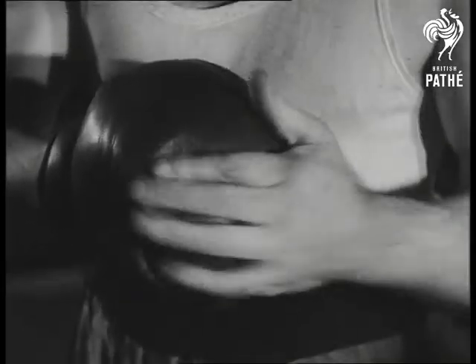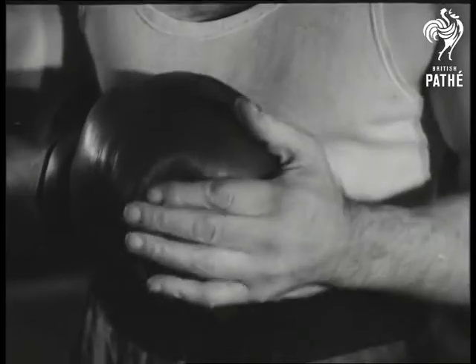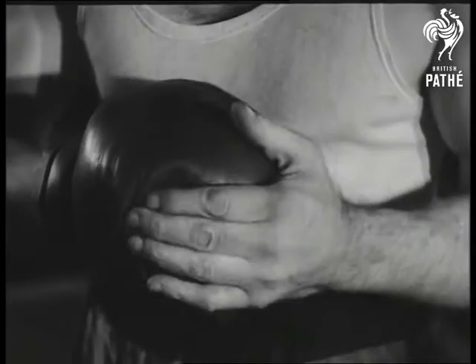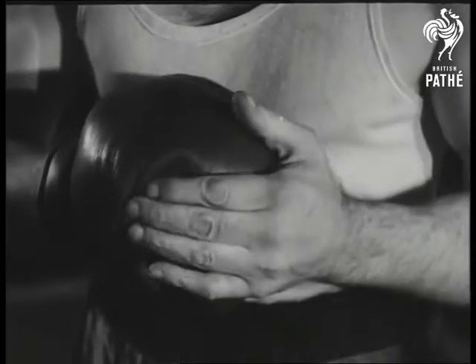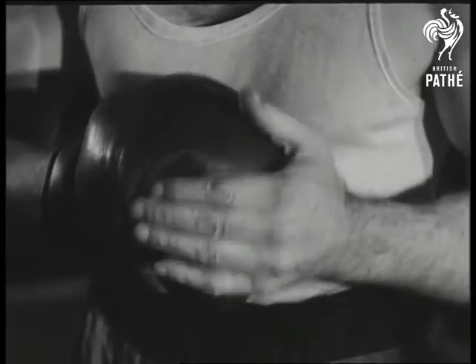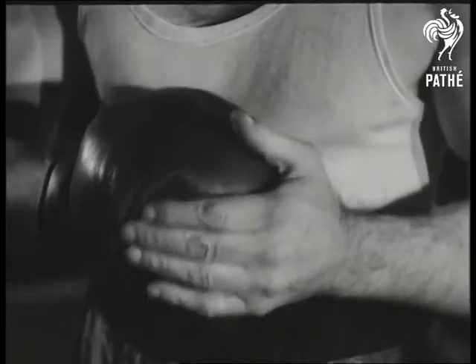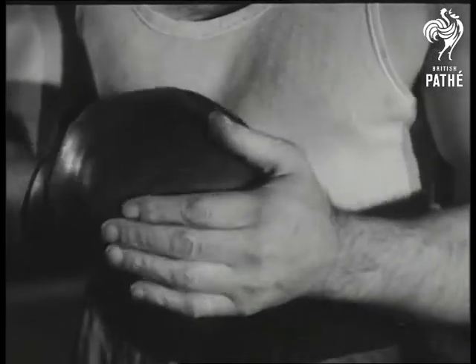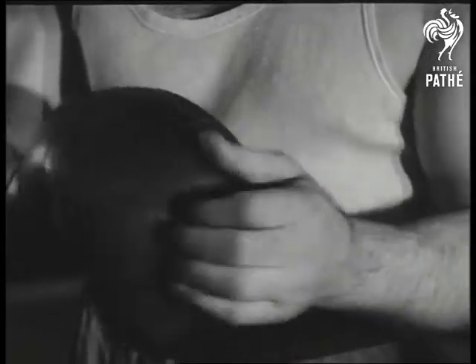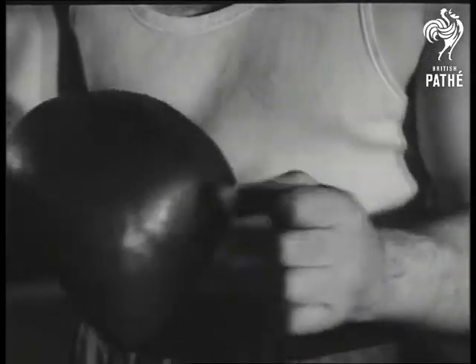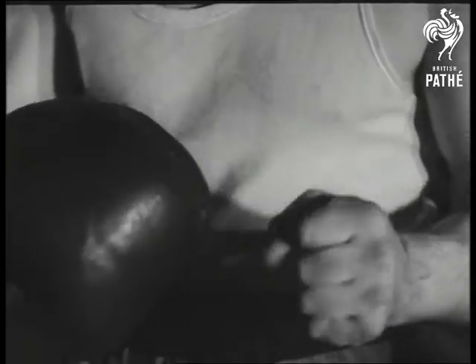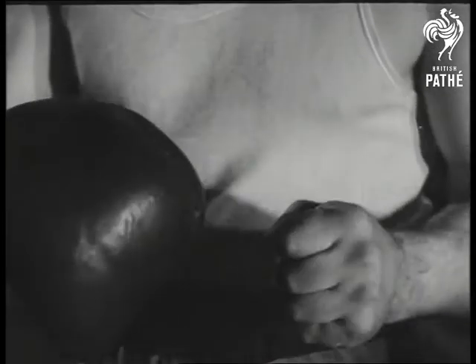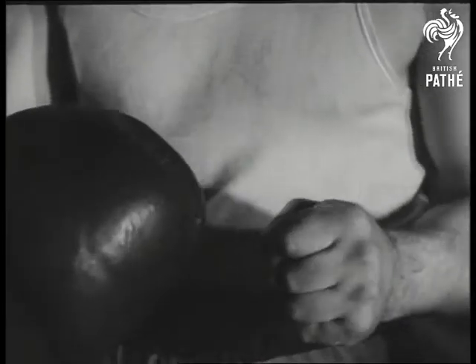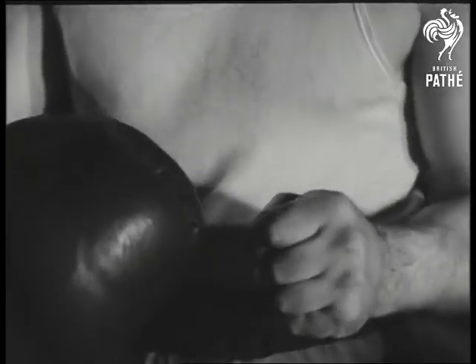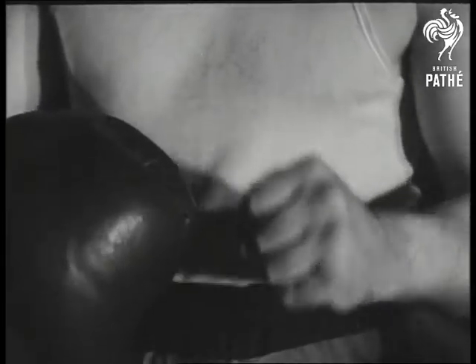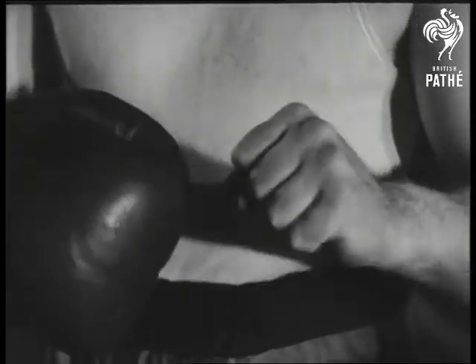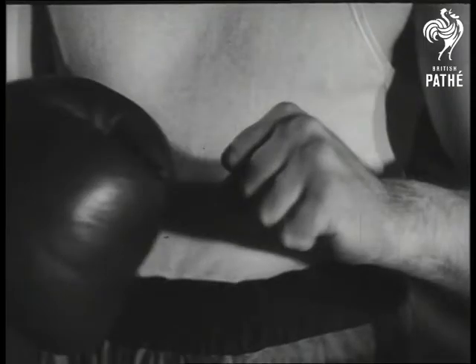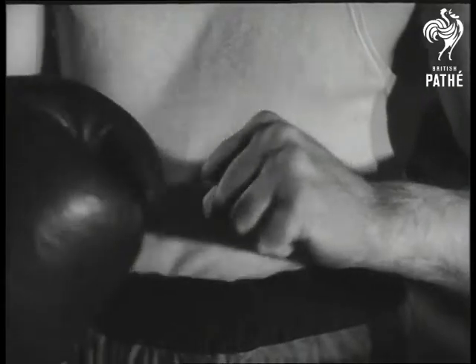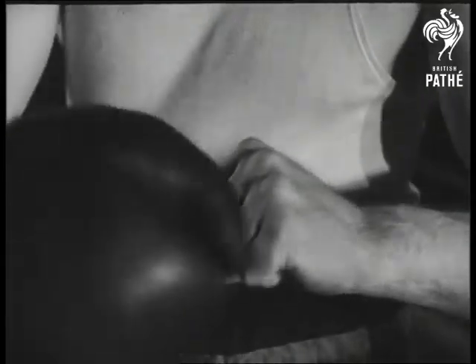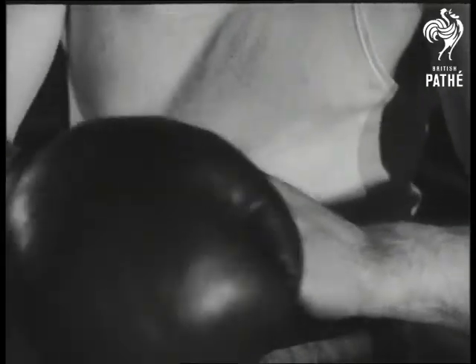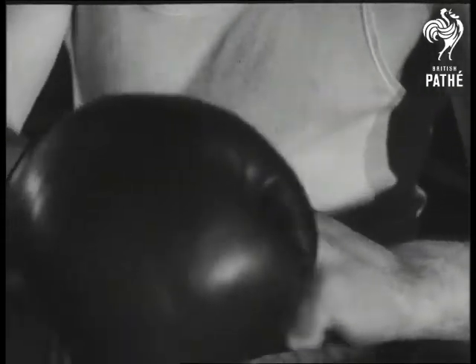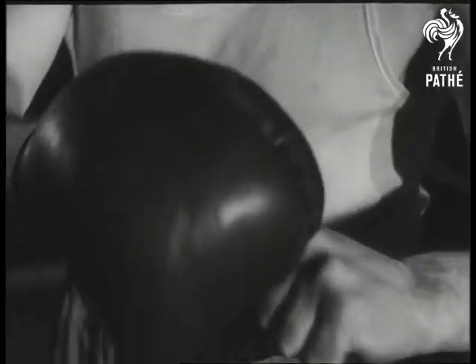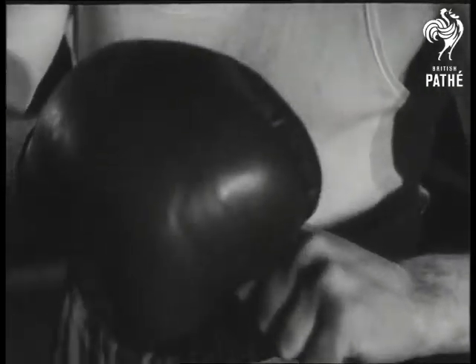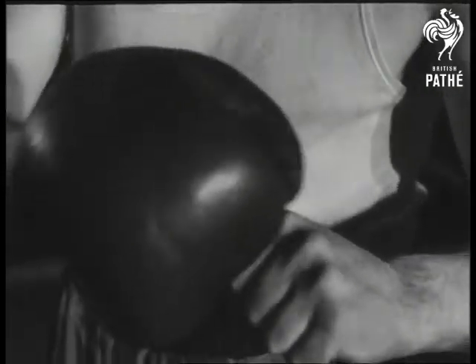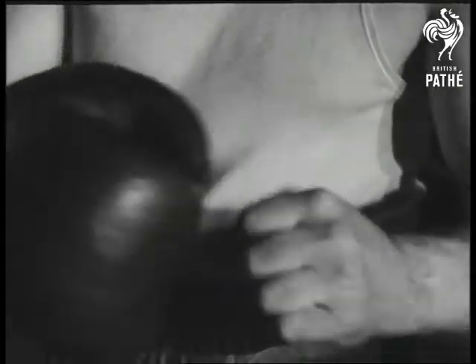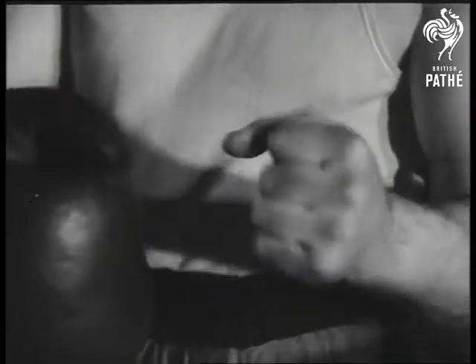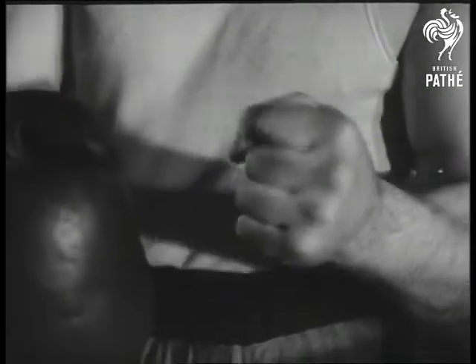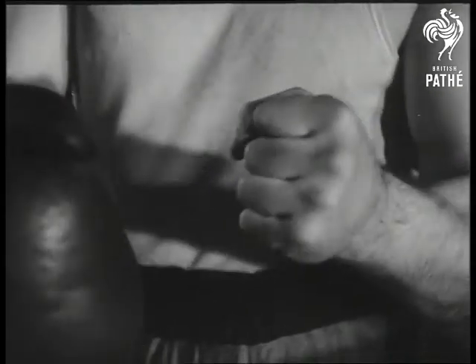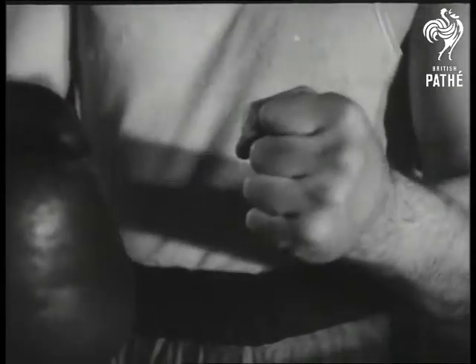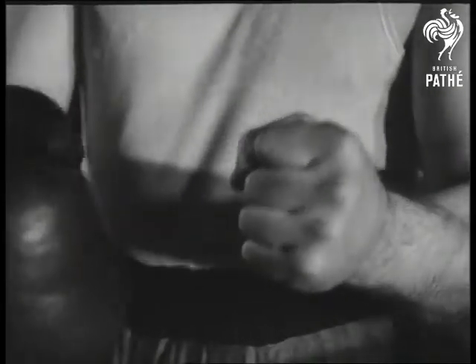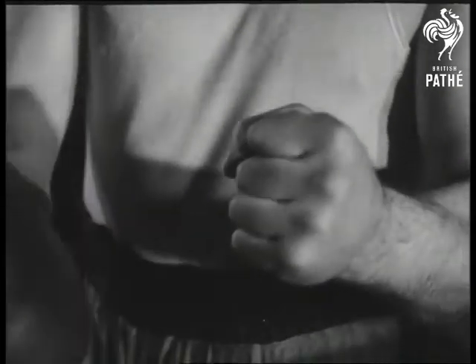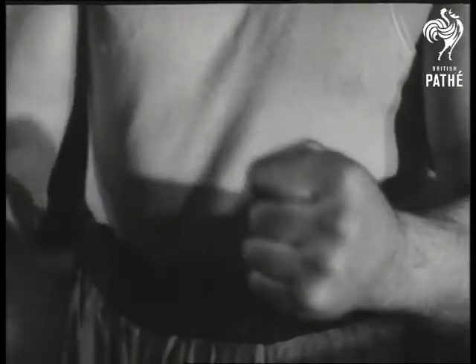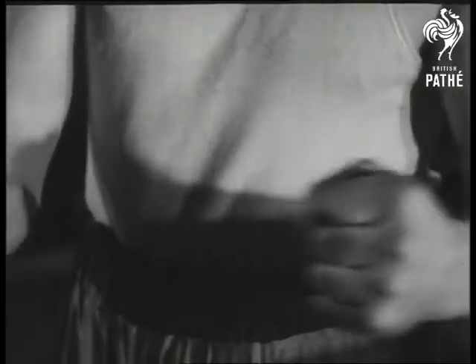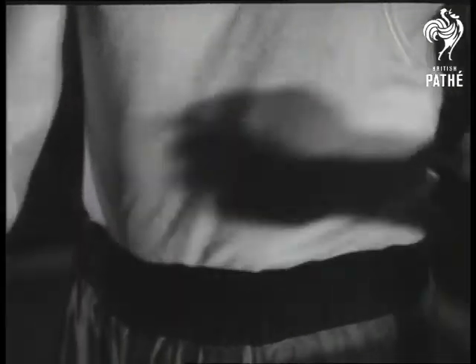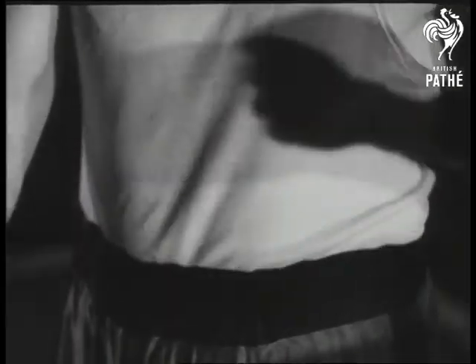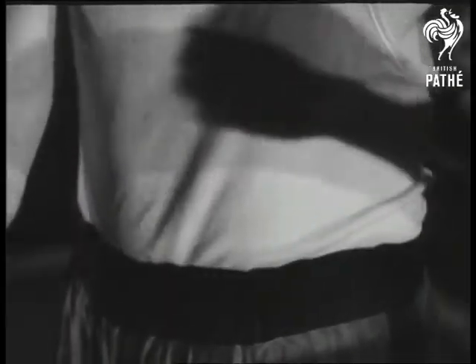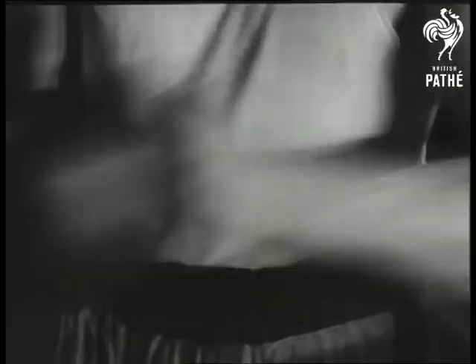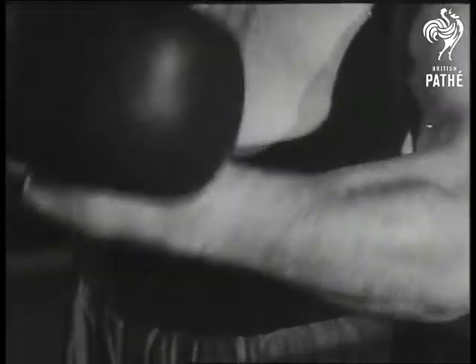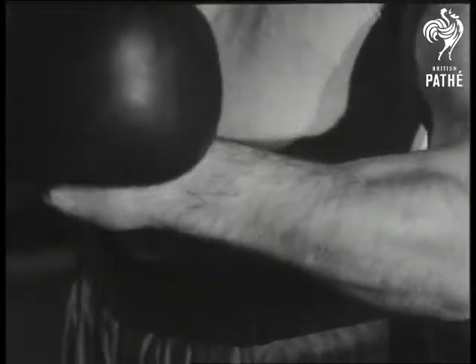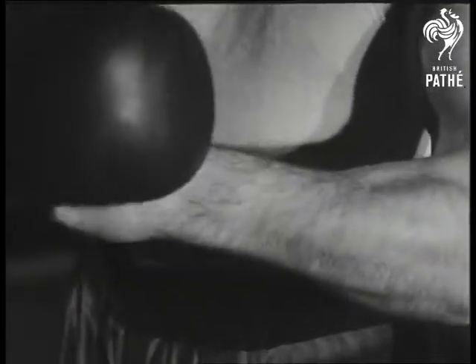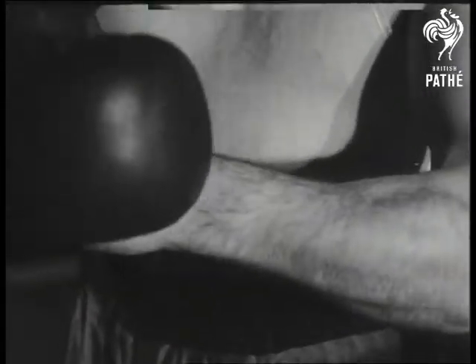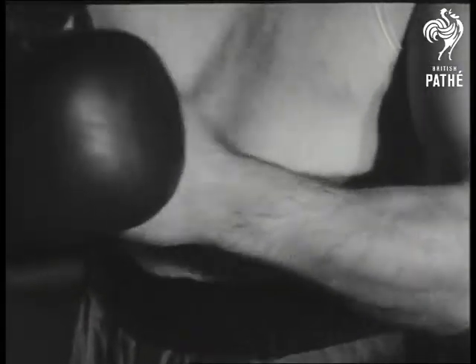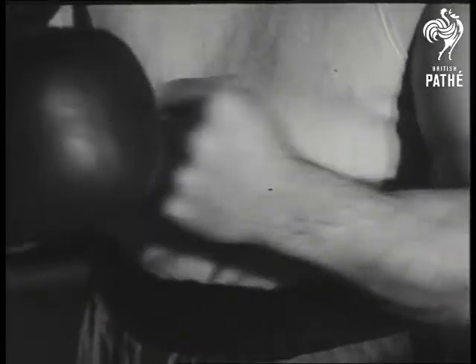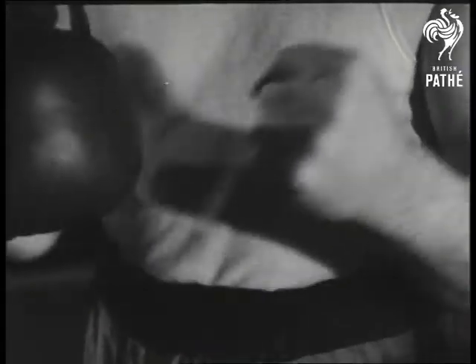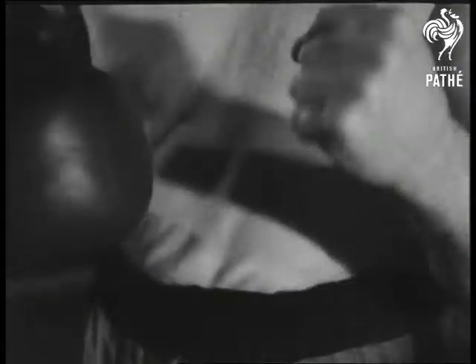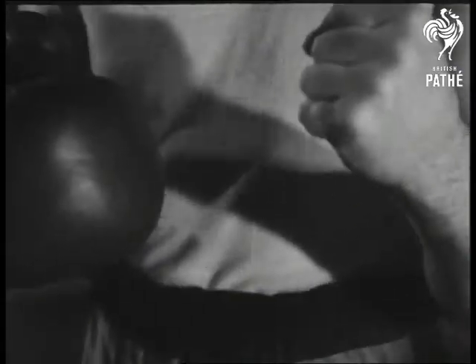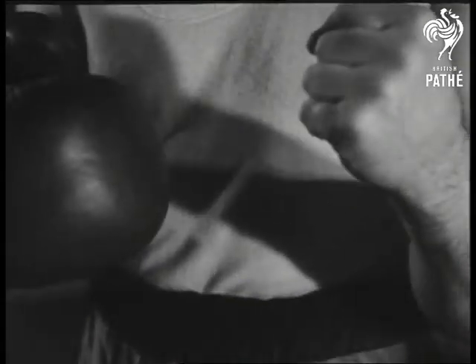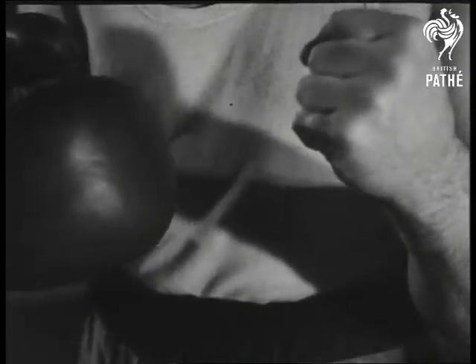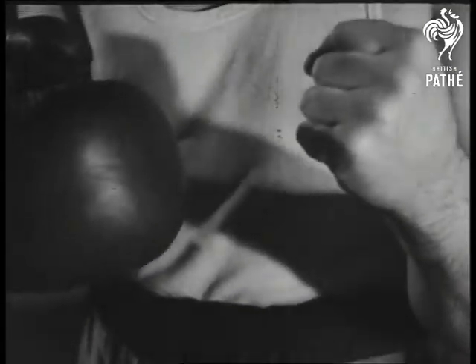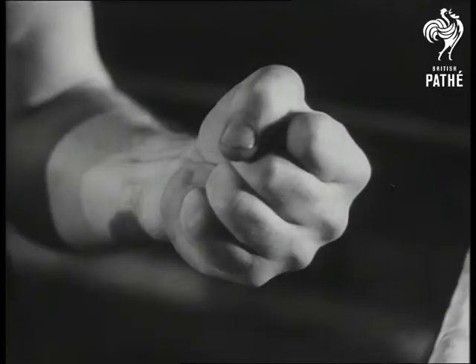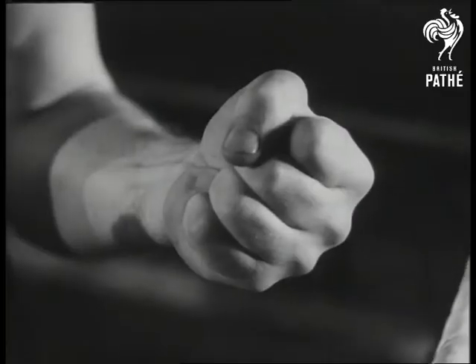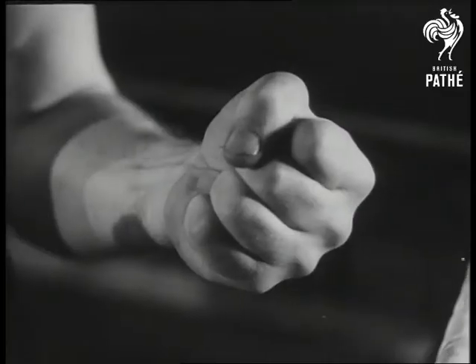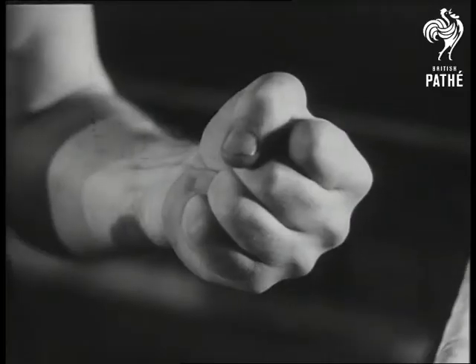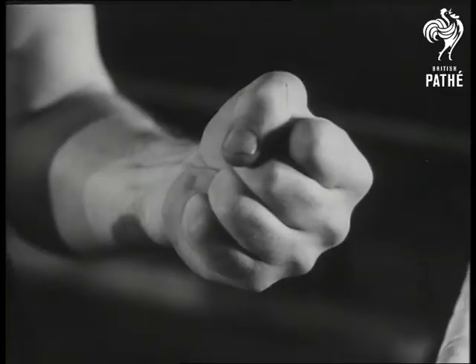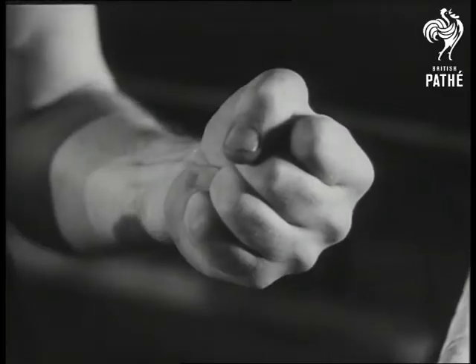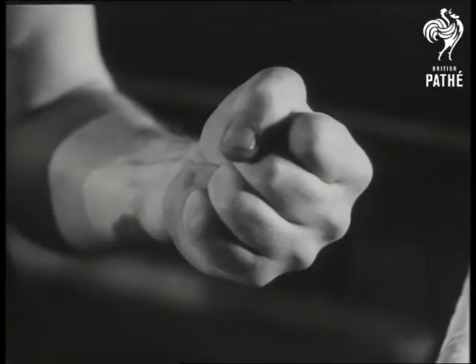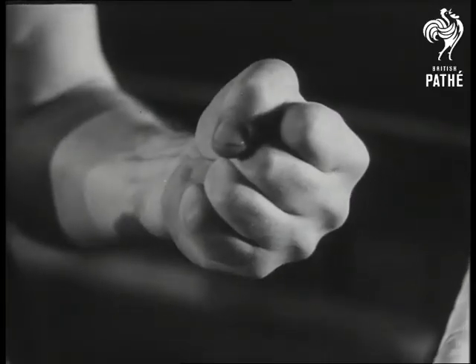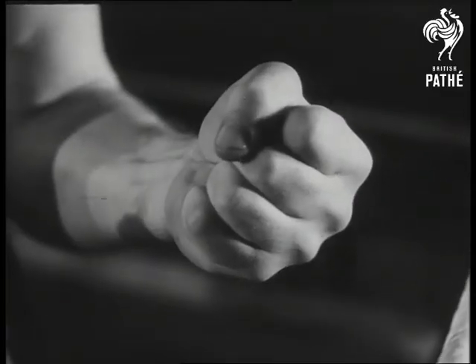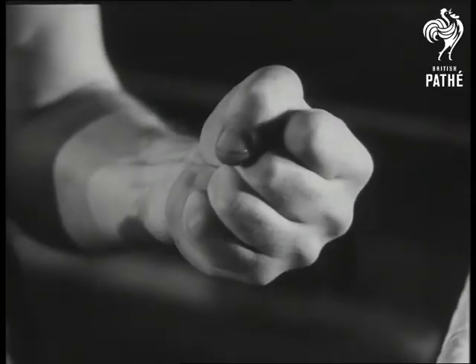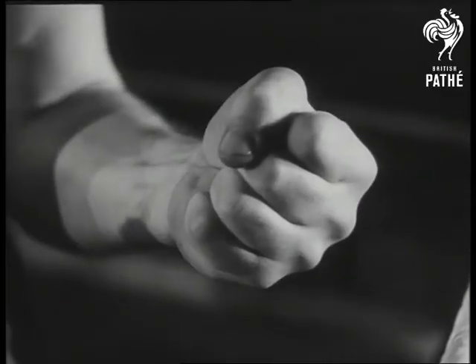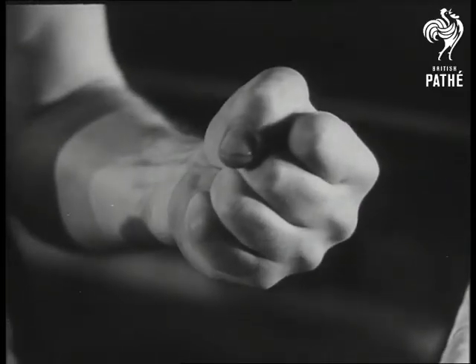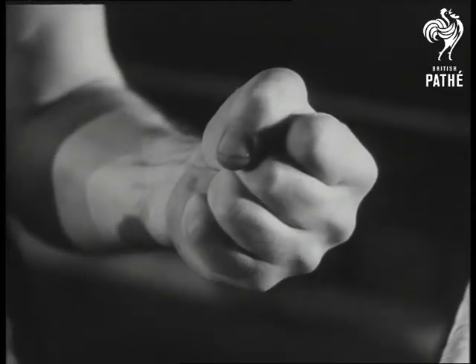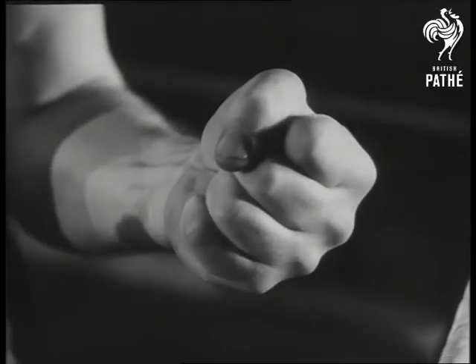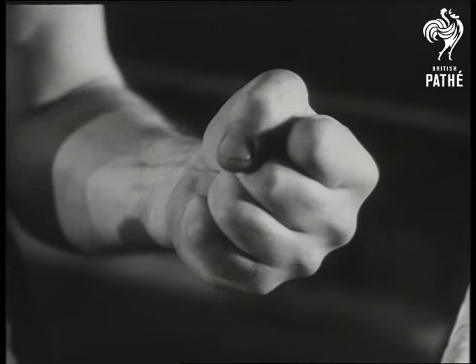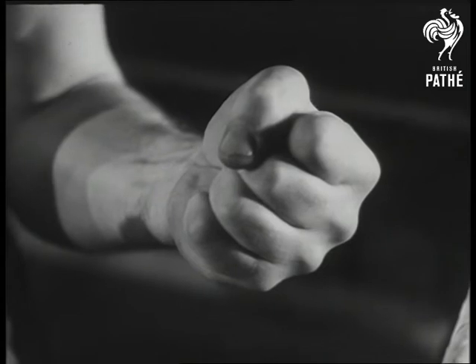There's only one correct way to hit, Len Harvey explains — with the knuckles, not with the open hand. Pinch the fist like this.